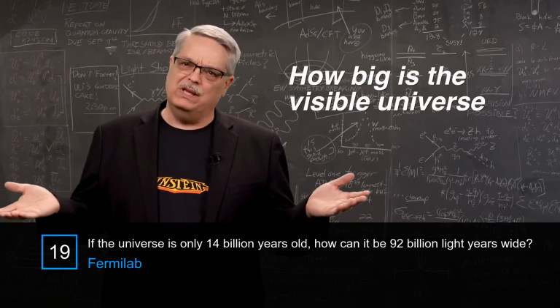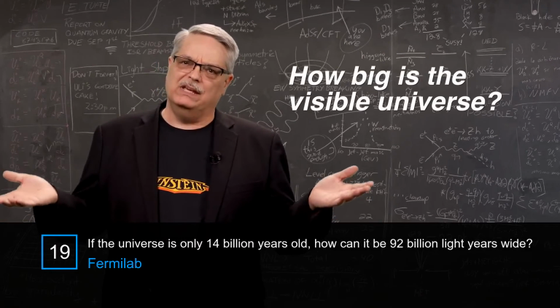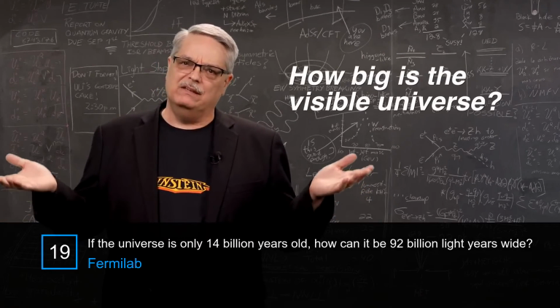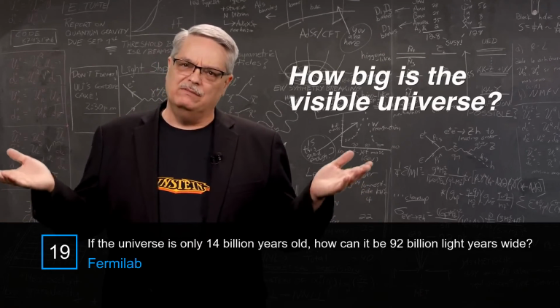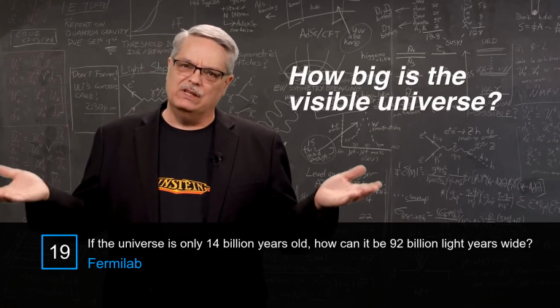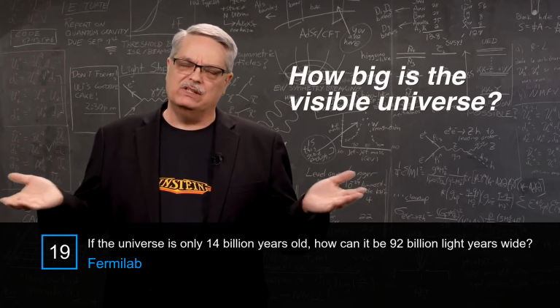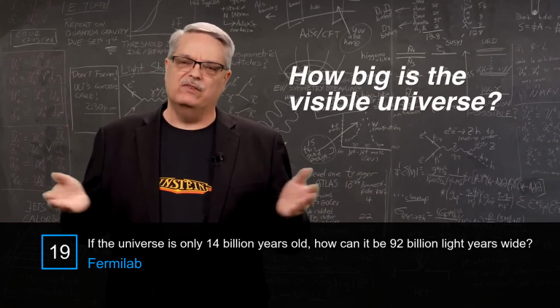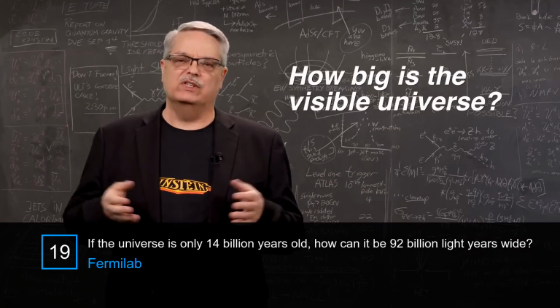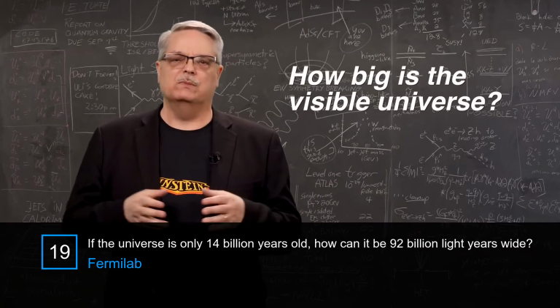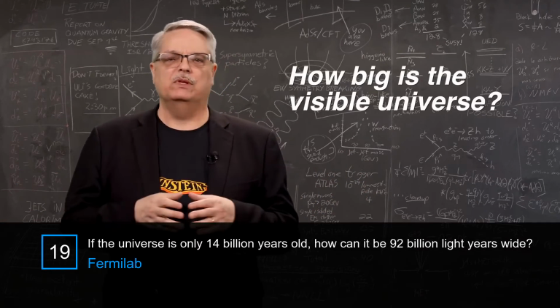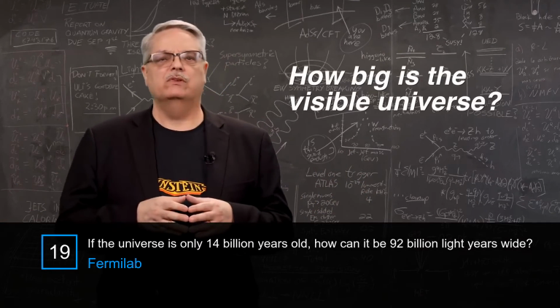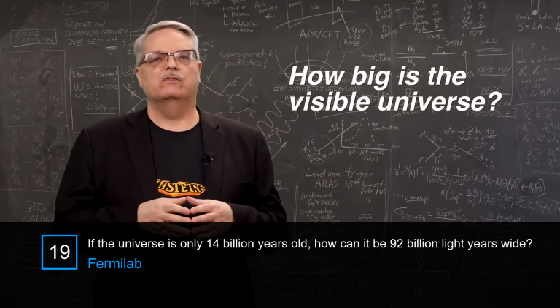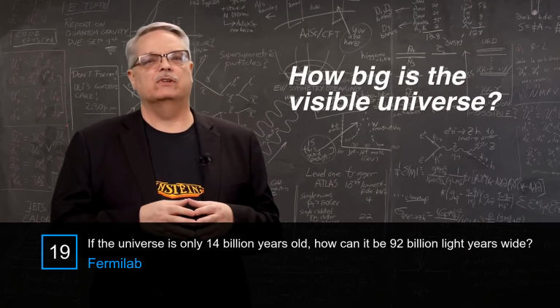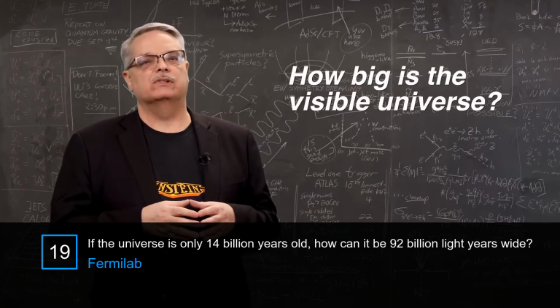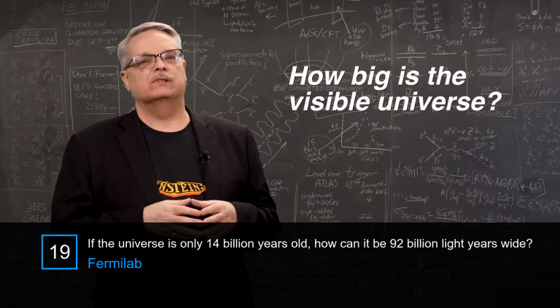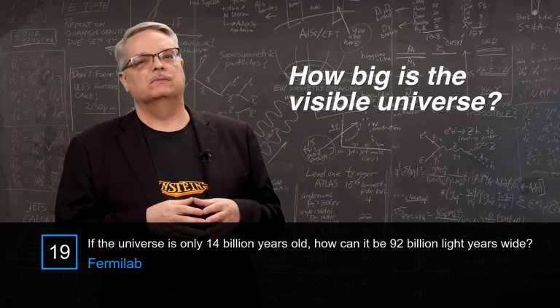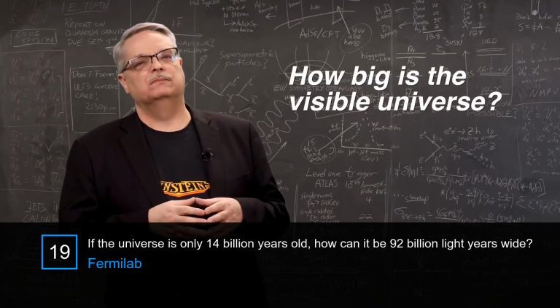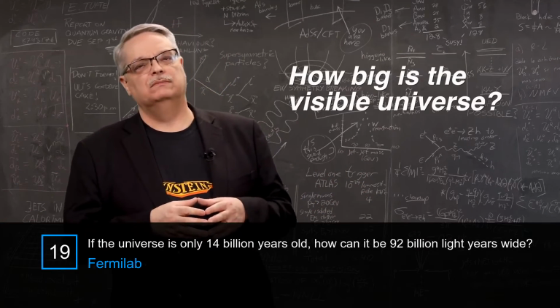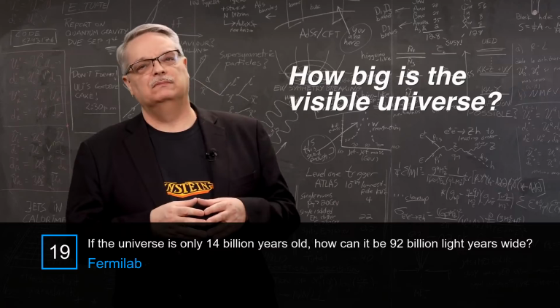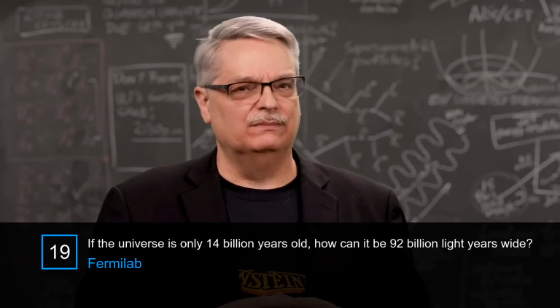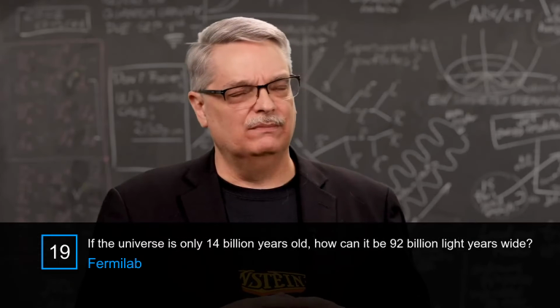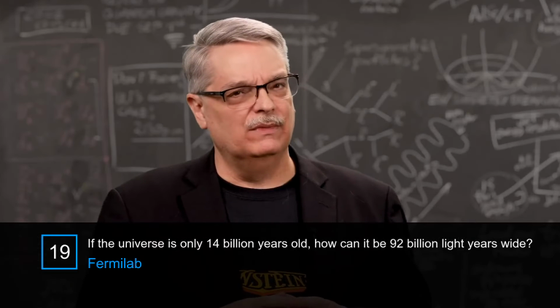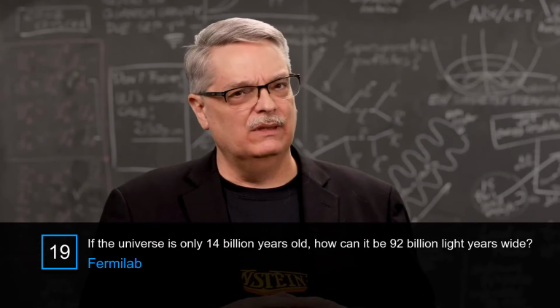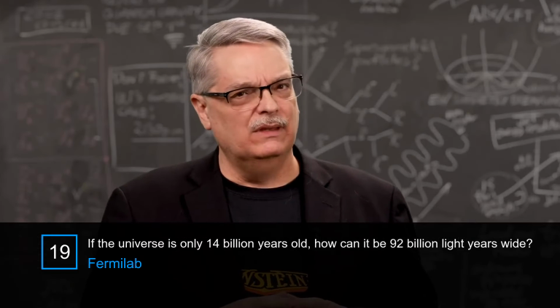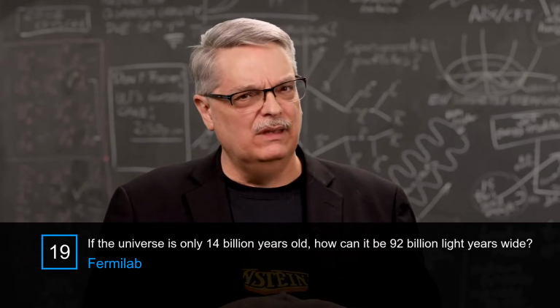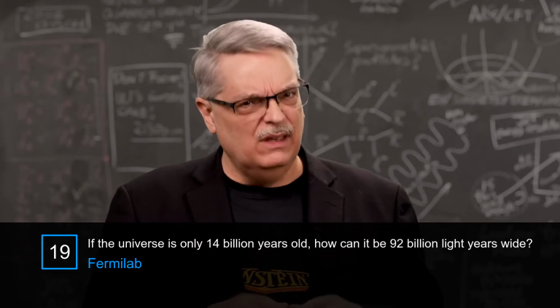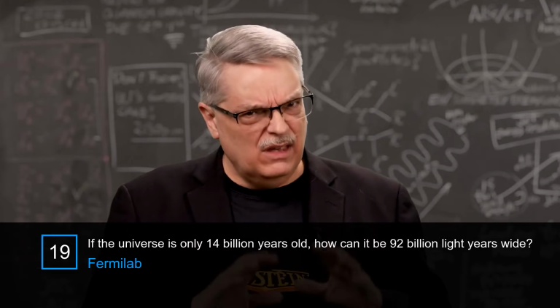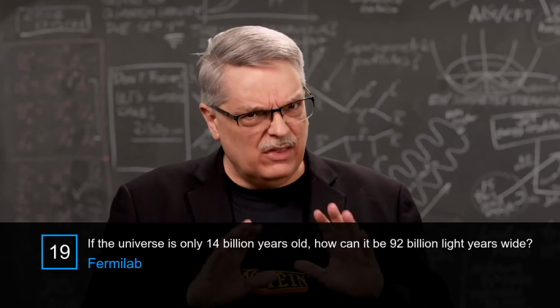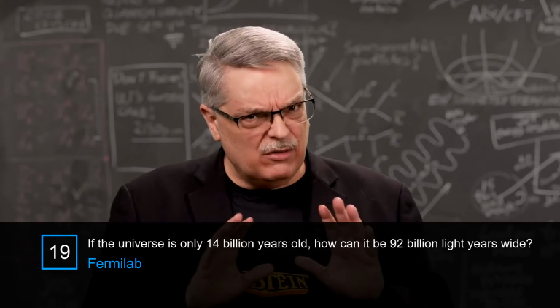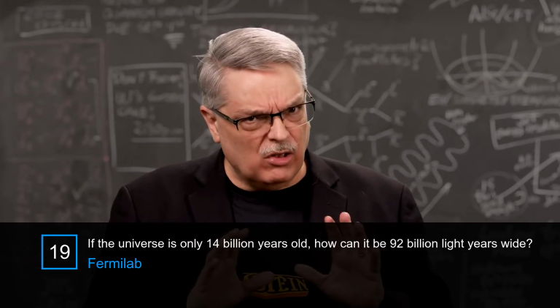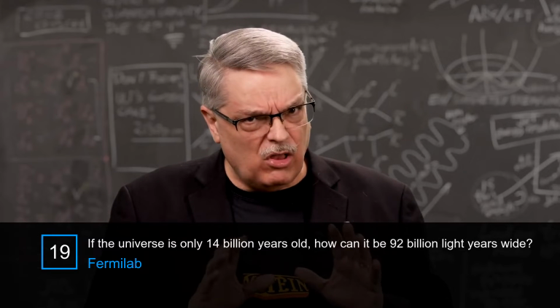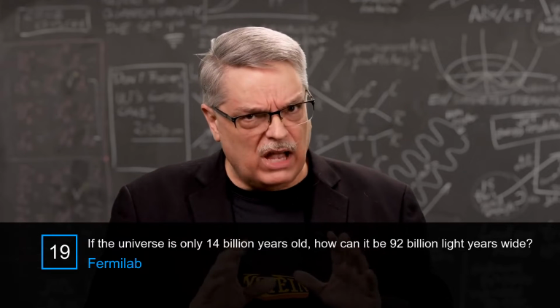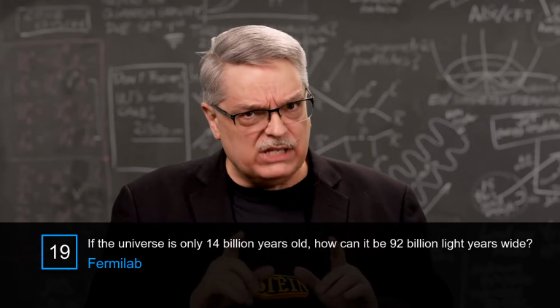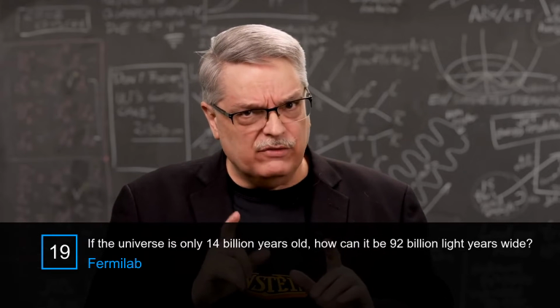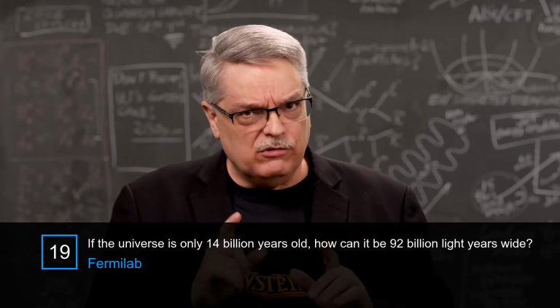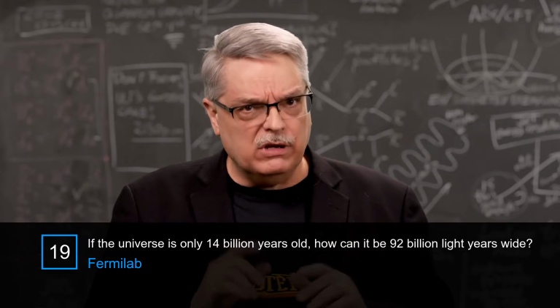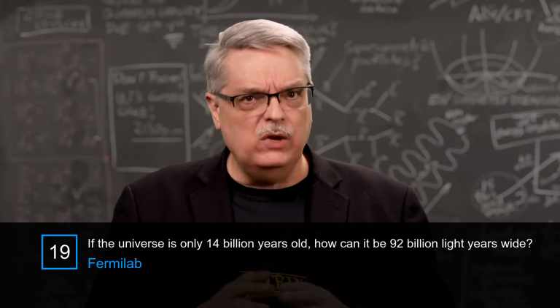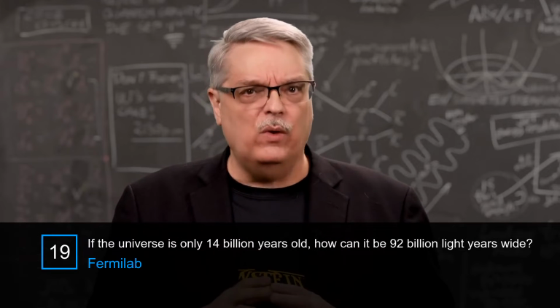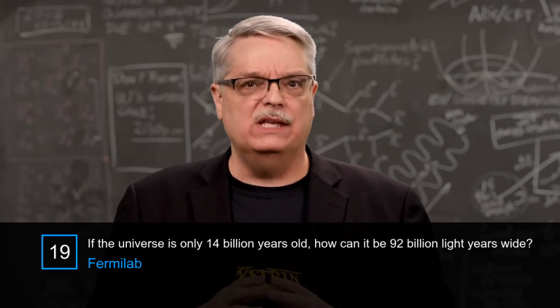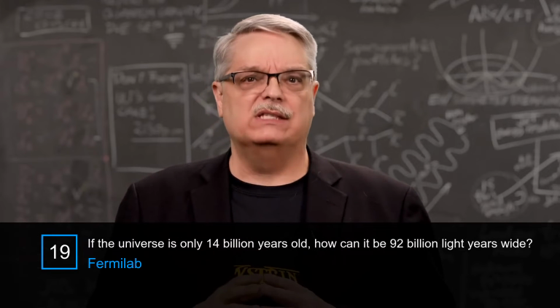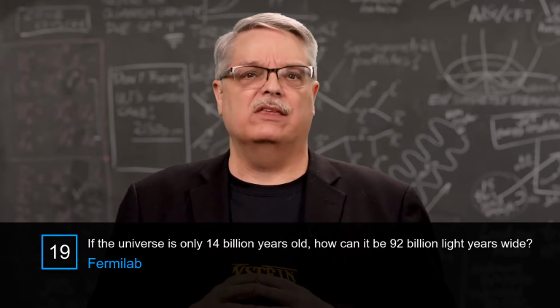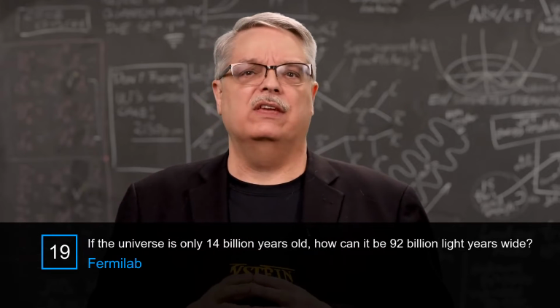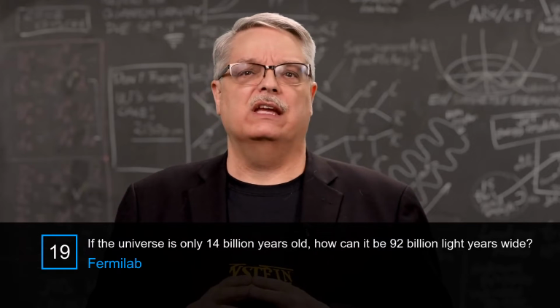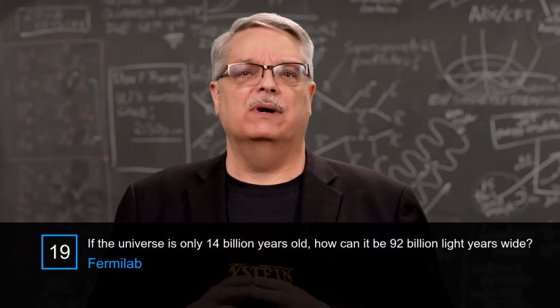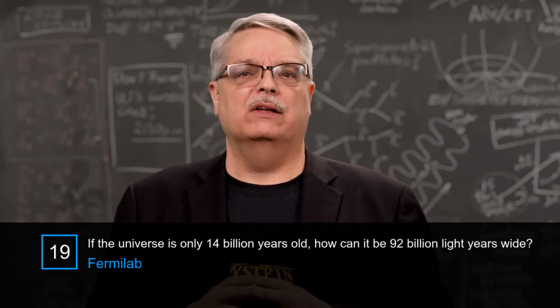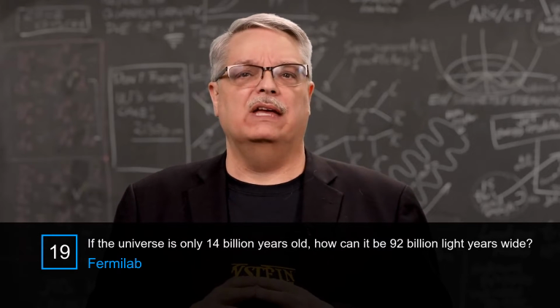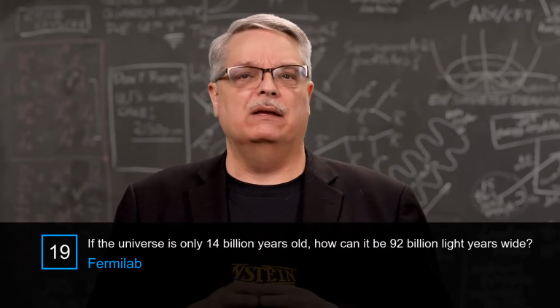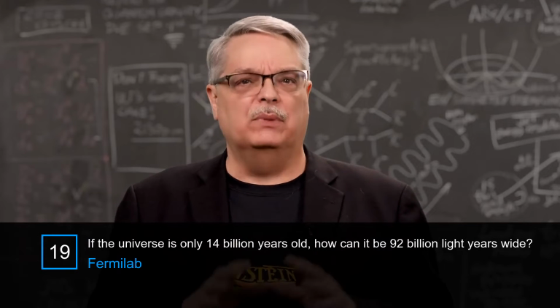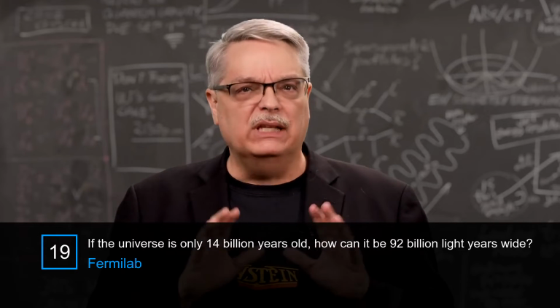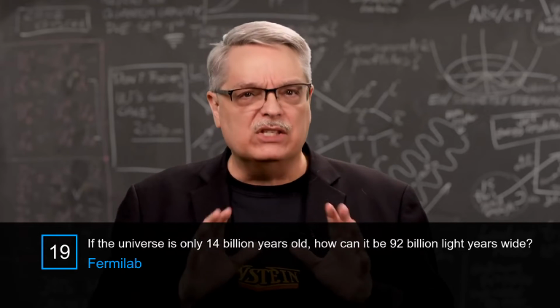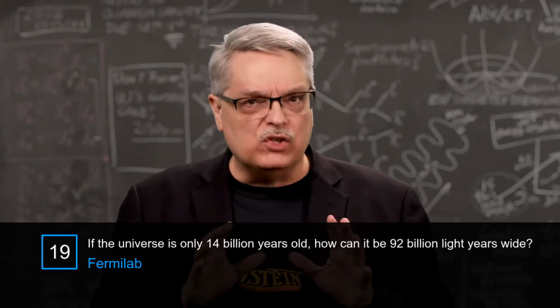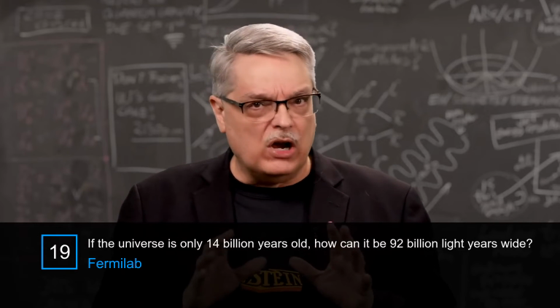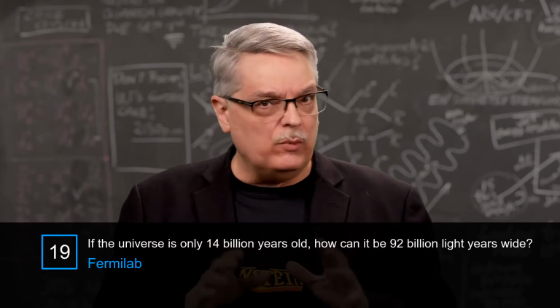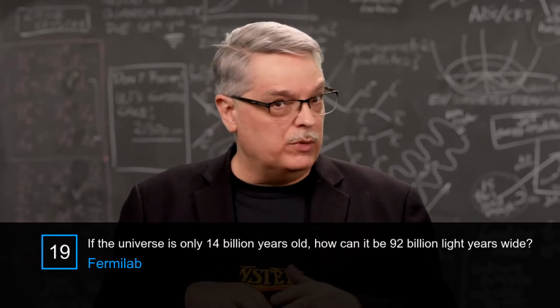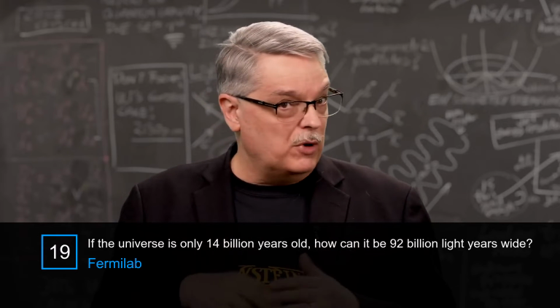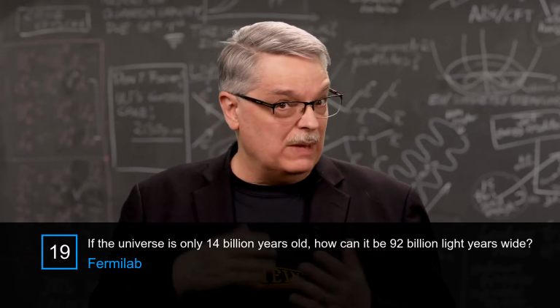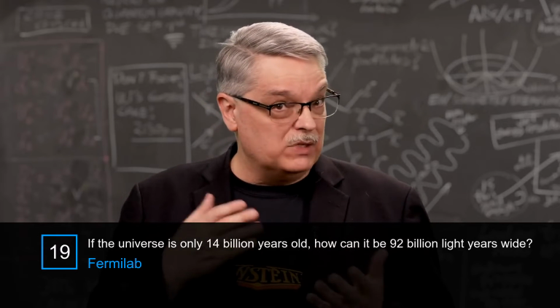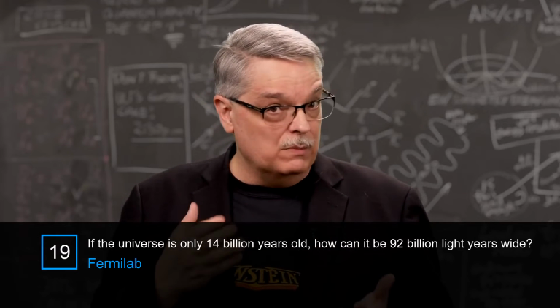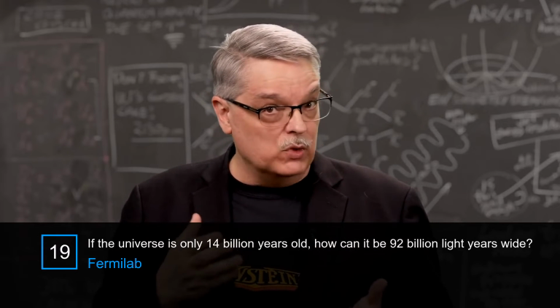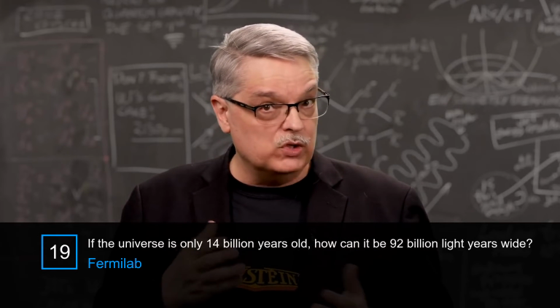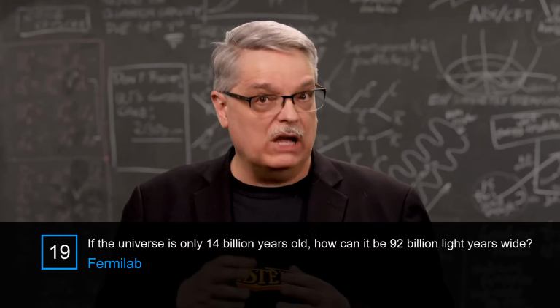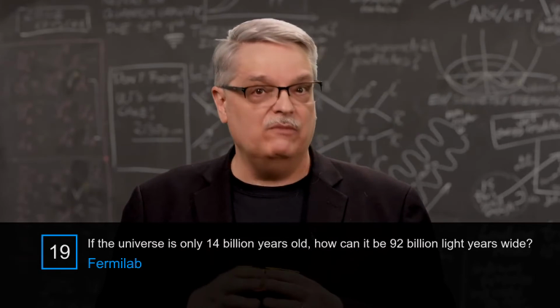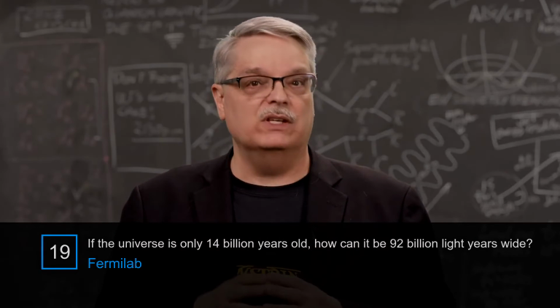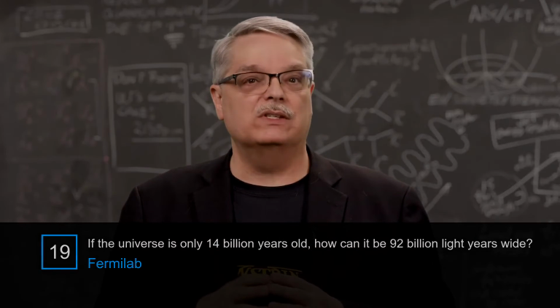How big is the visible universe? There are lots of tricky ways to think about that, but let's start with perhaps the most obvious.